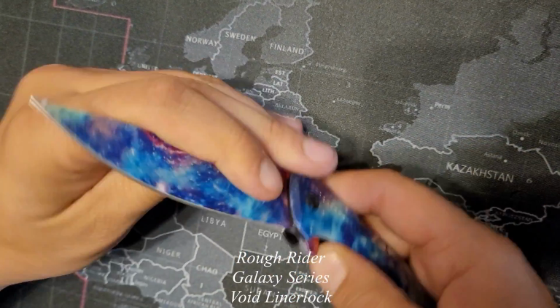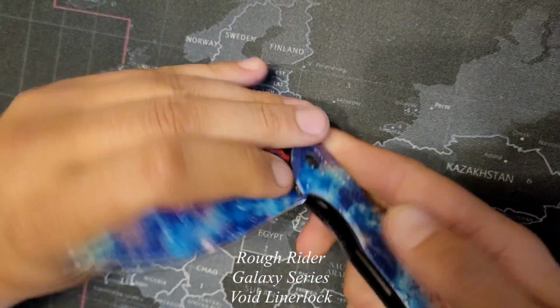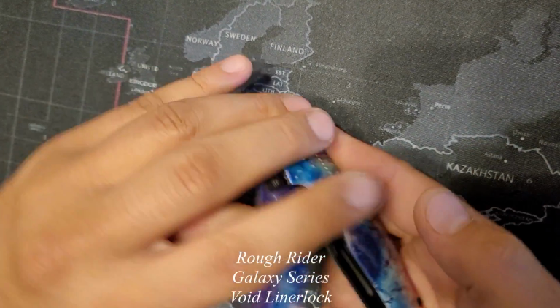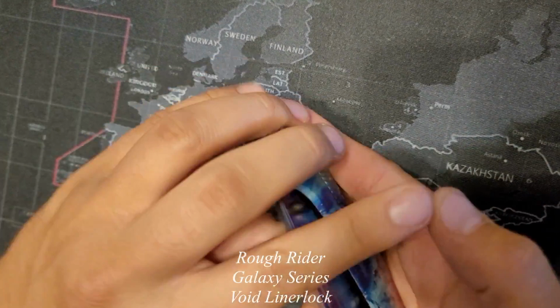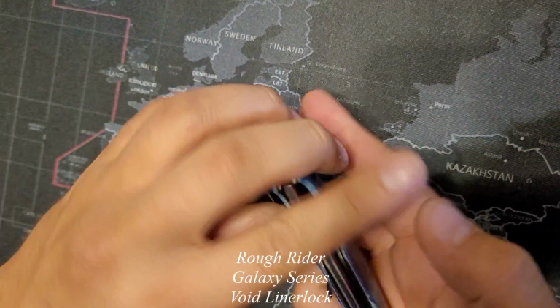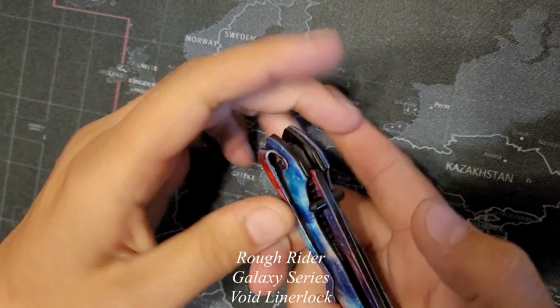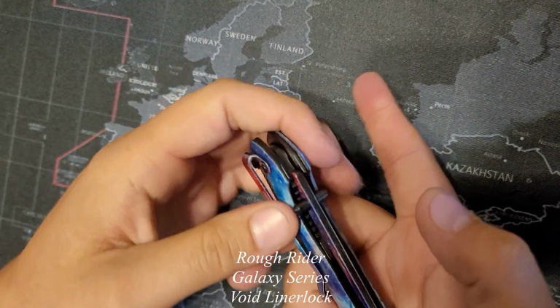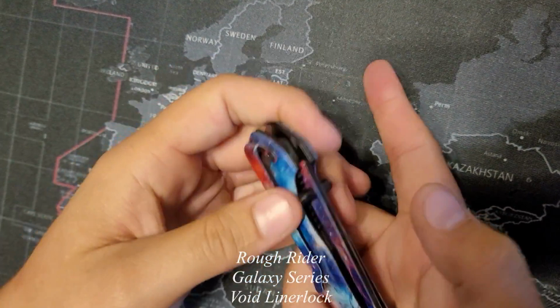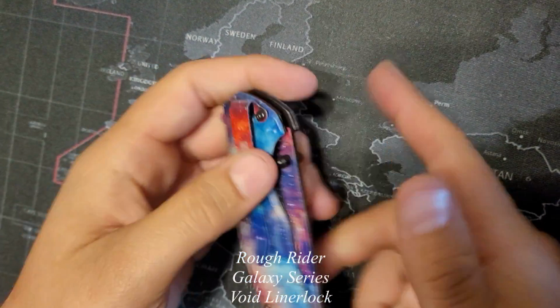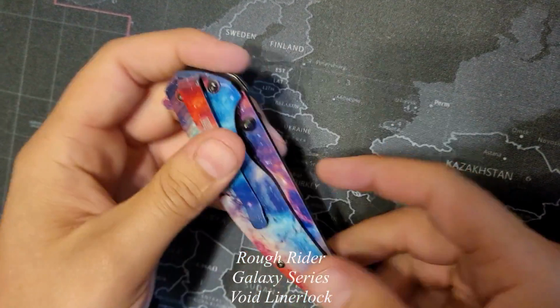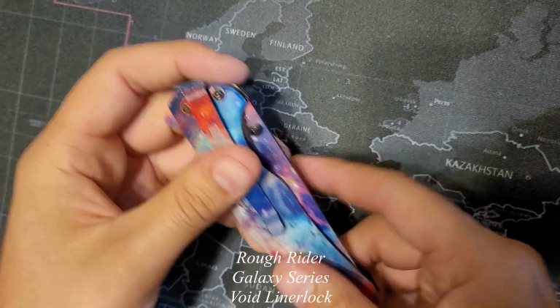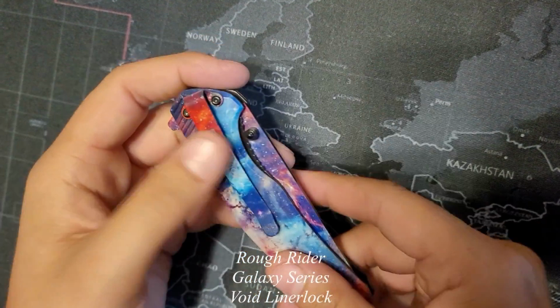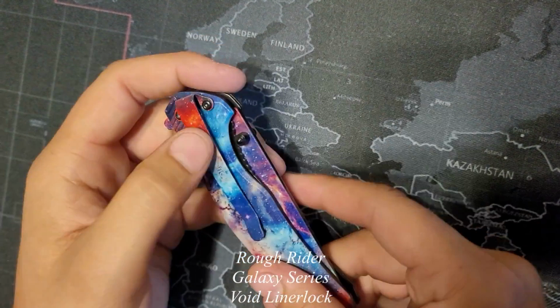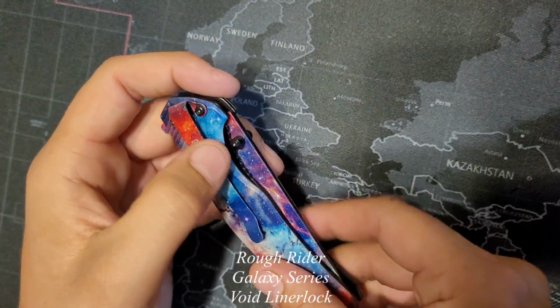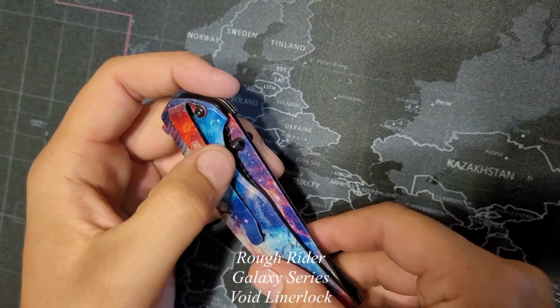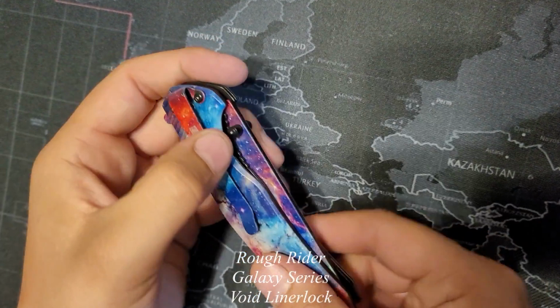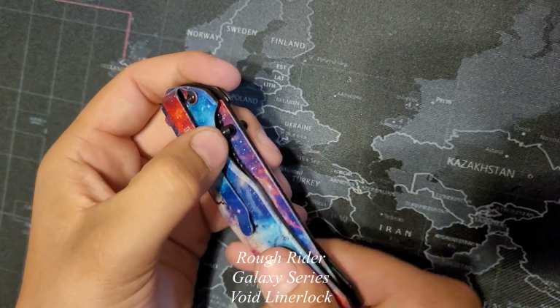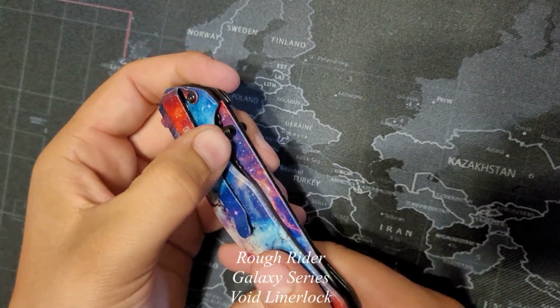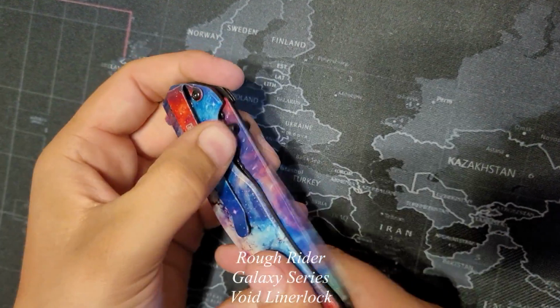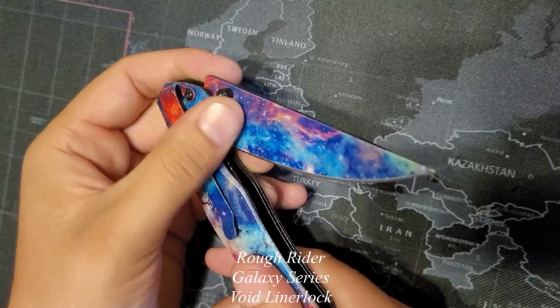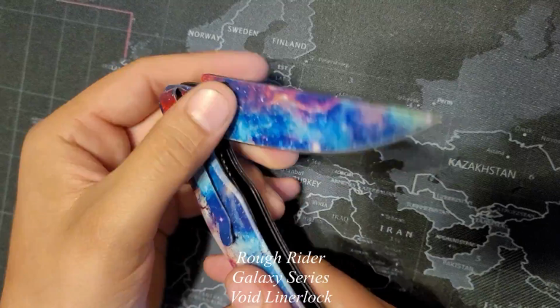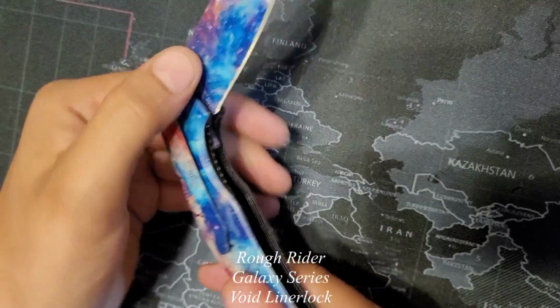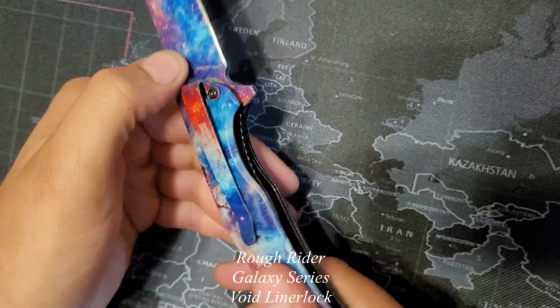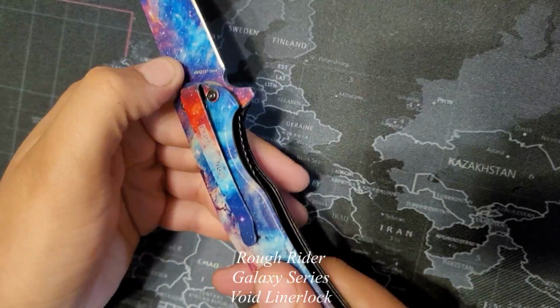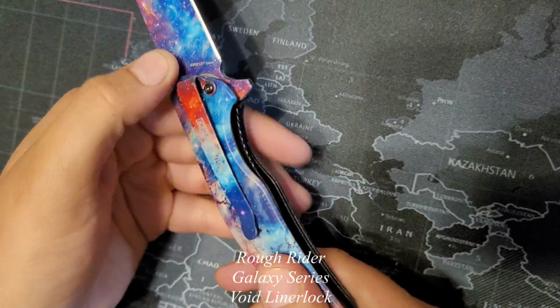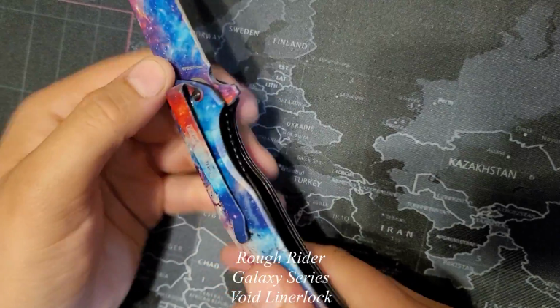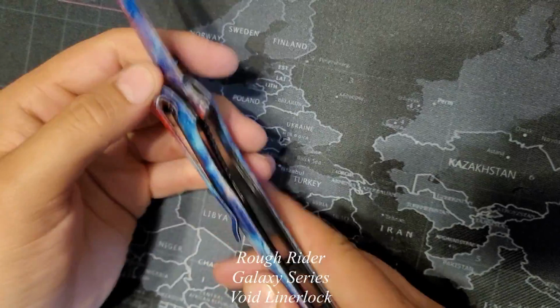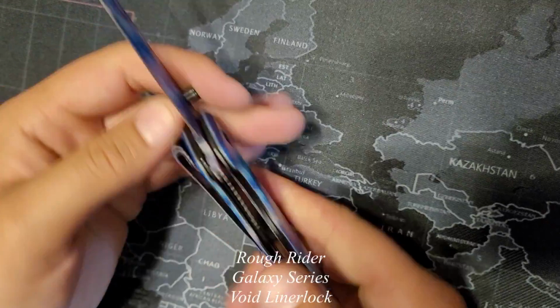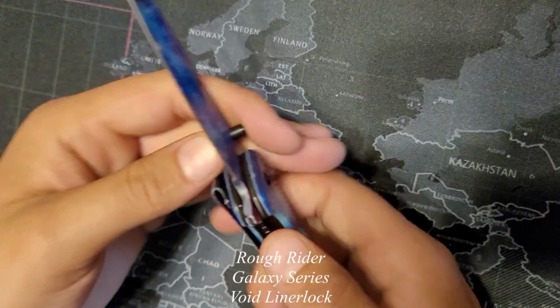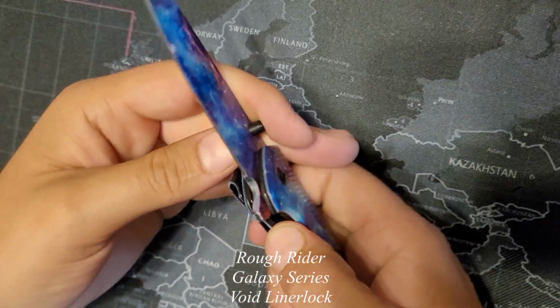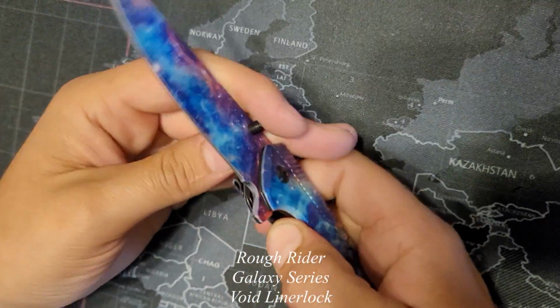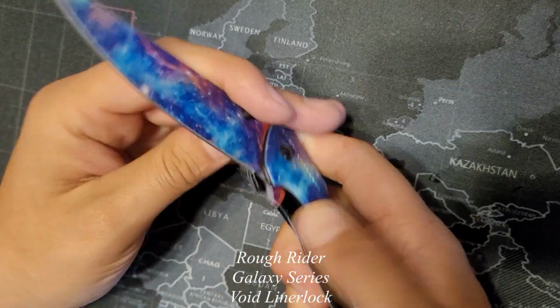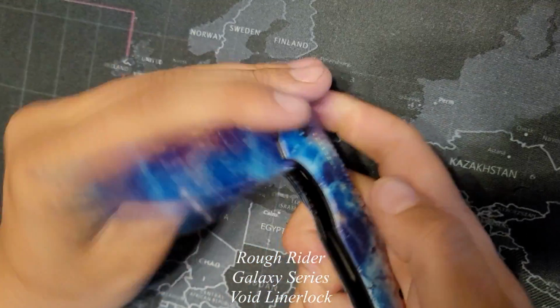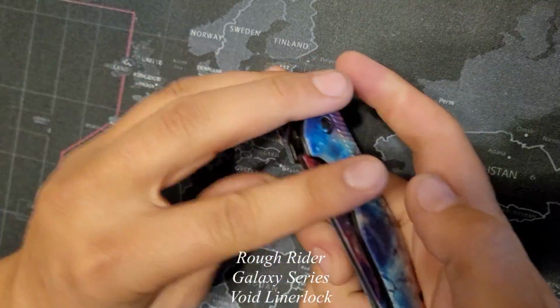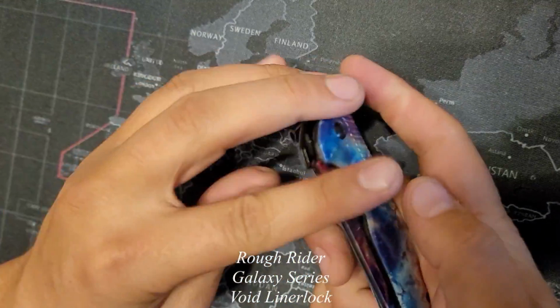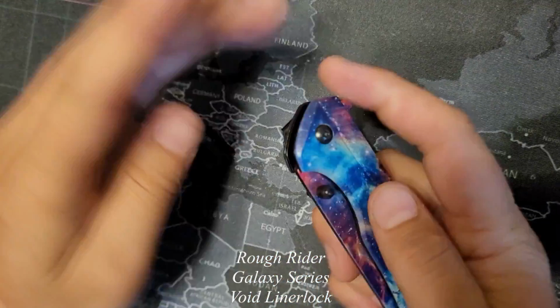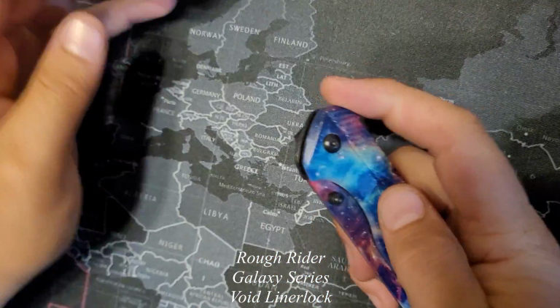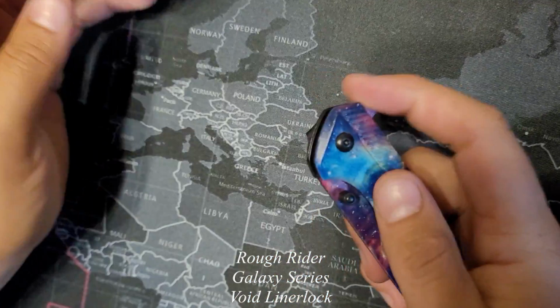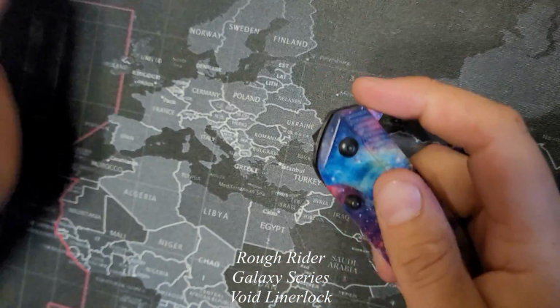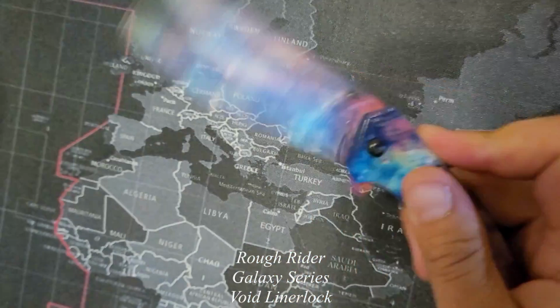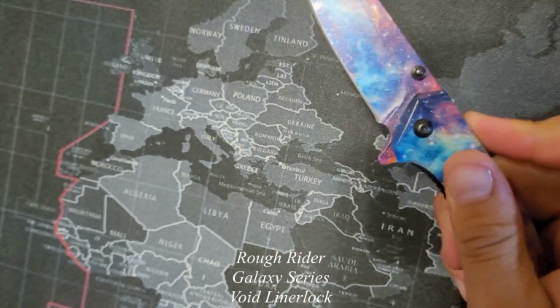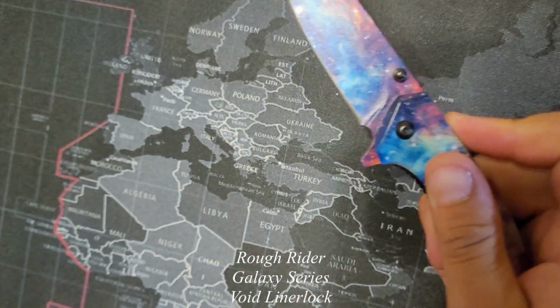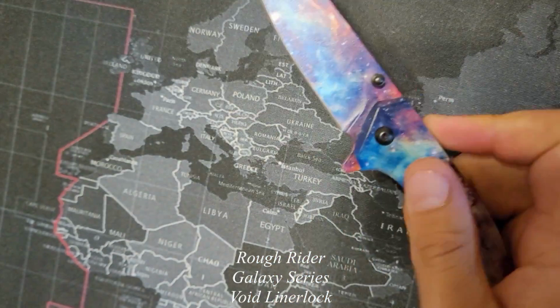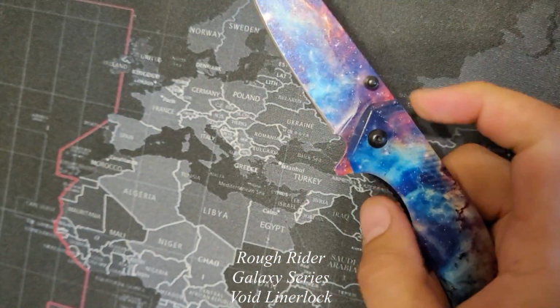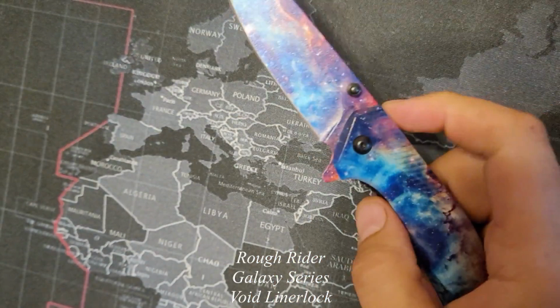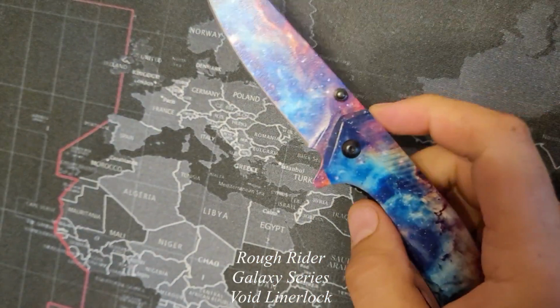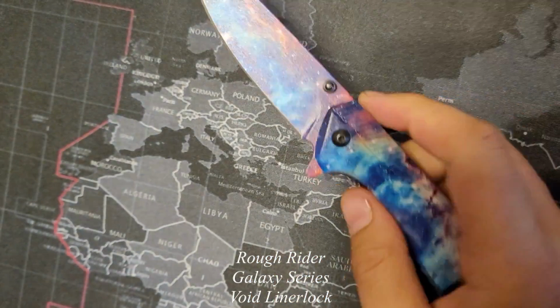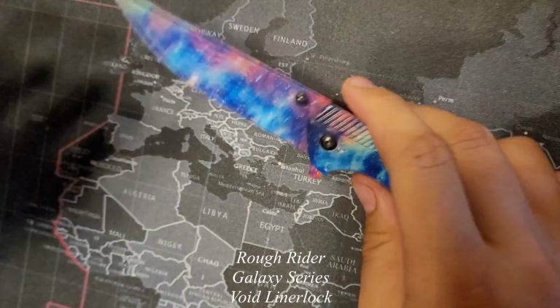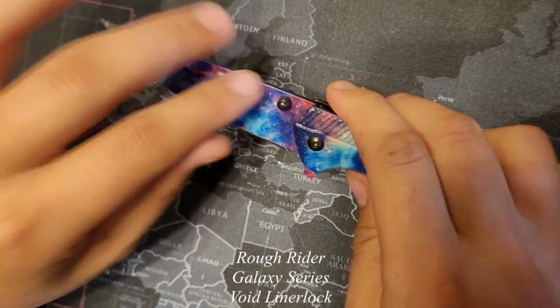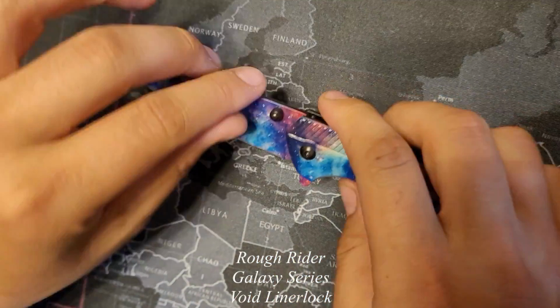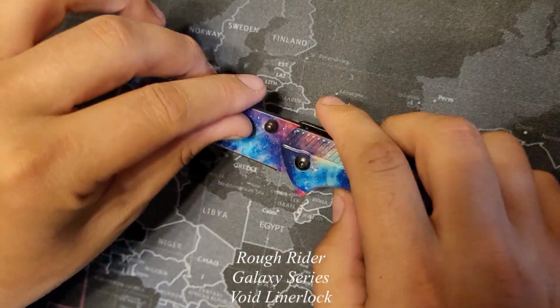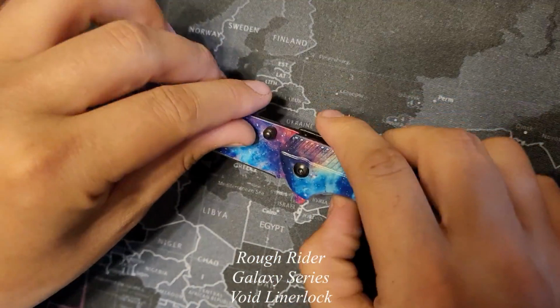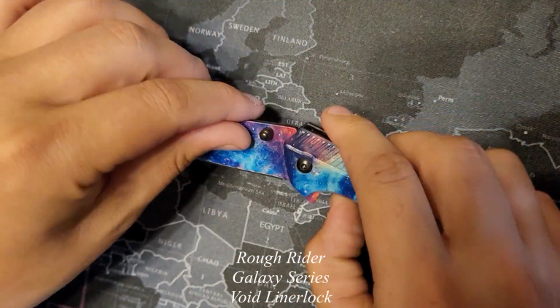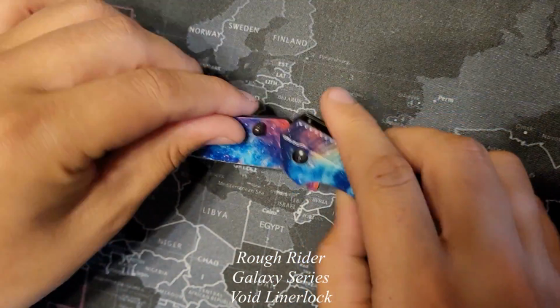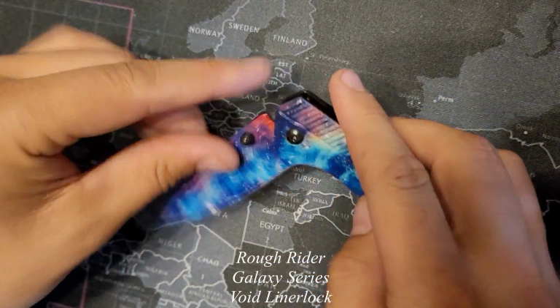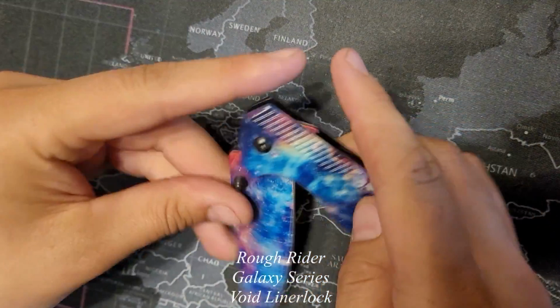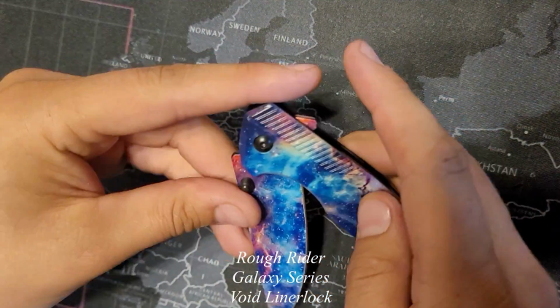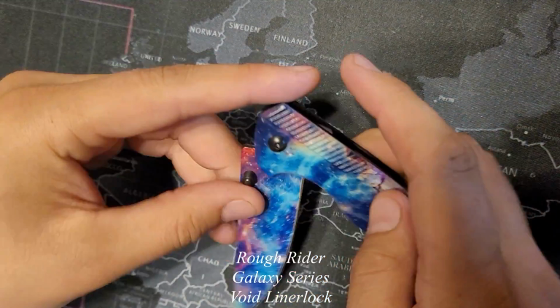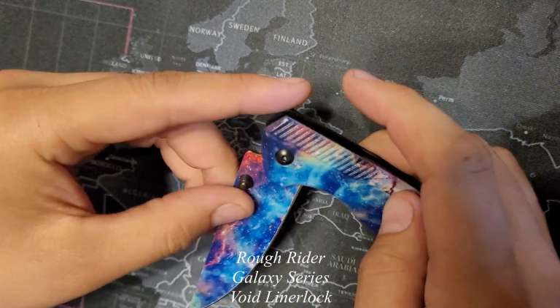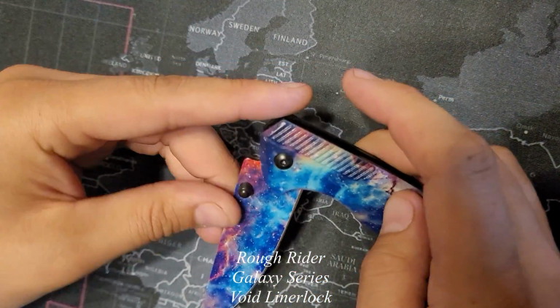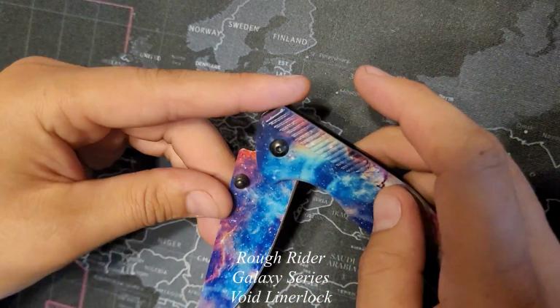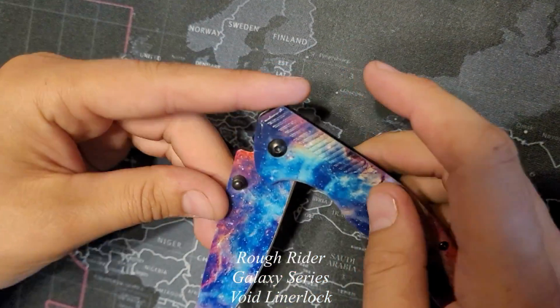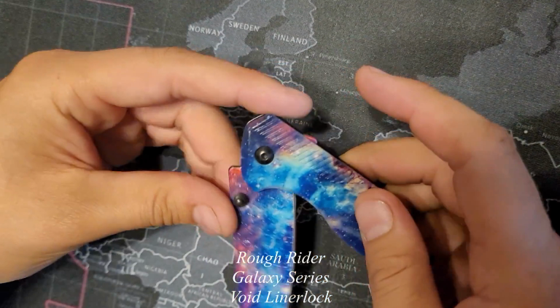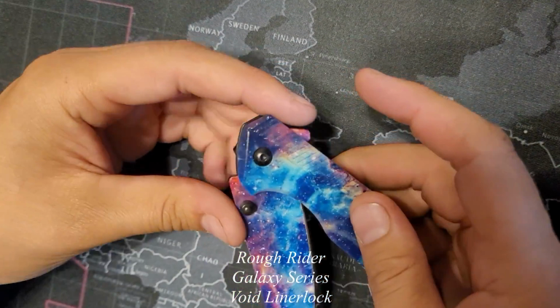This does have the thumb stud on either side, so you can open it up with left or right hand, as well as the extended tang on the back, so you can just flick it open.